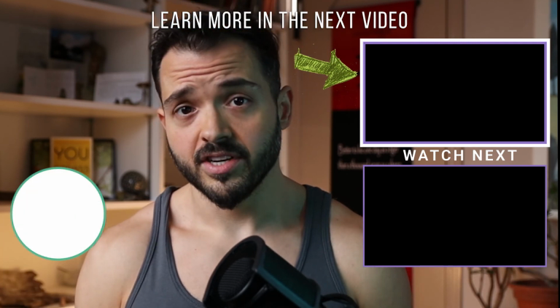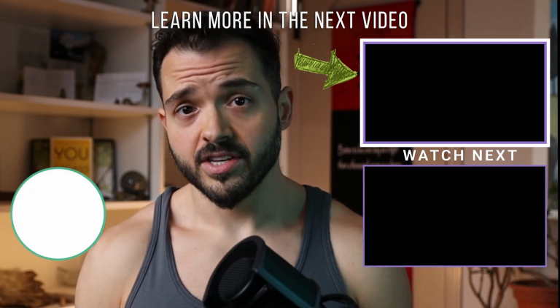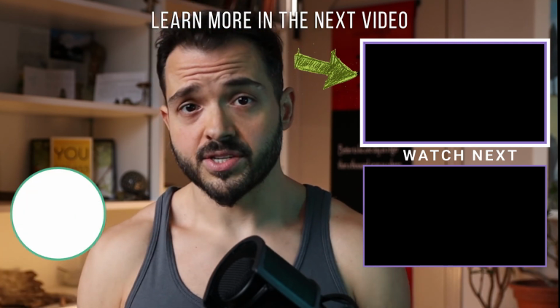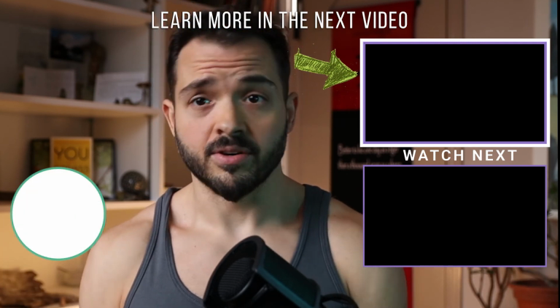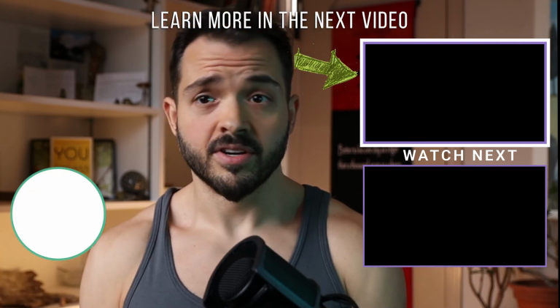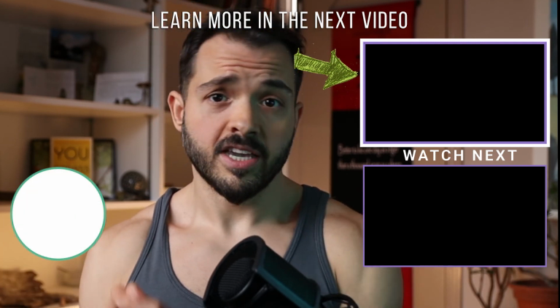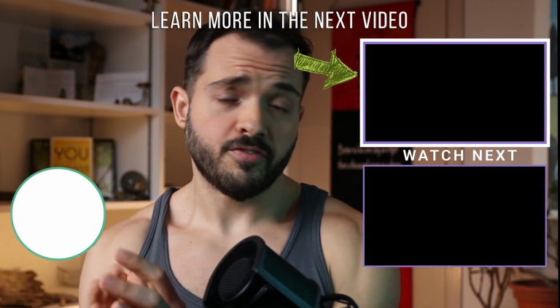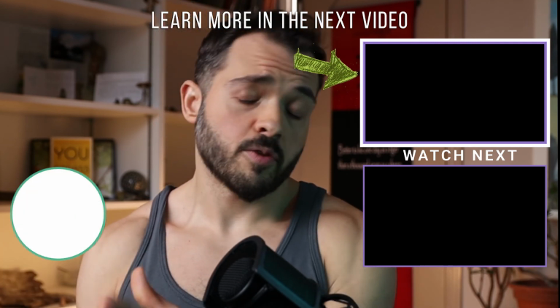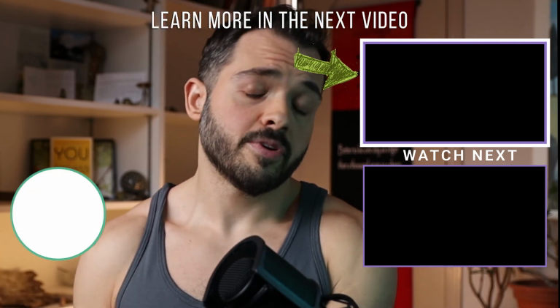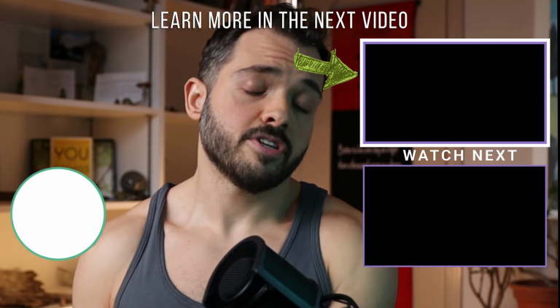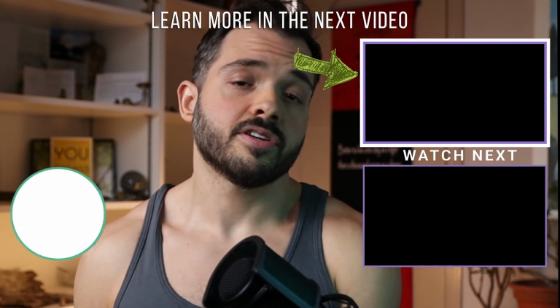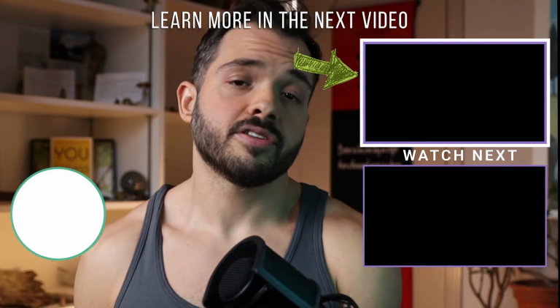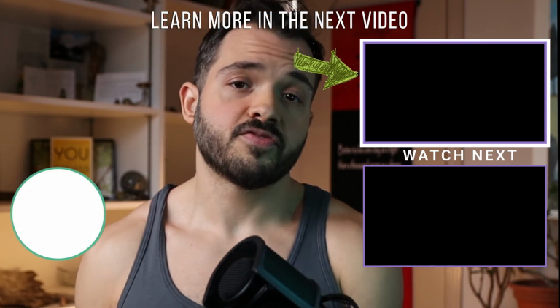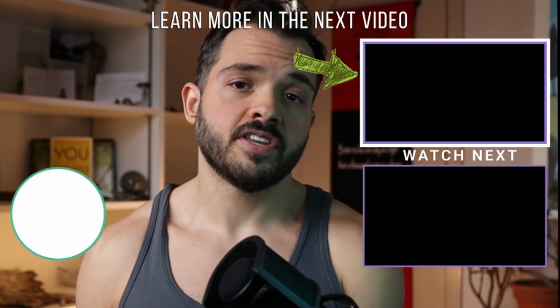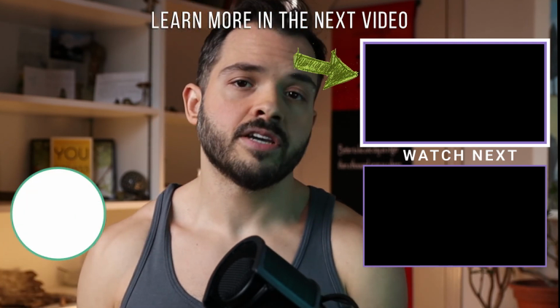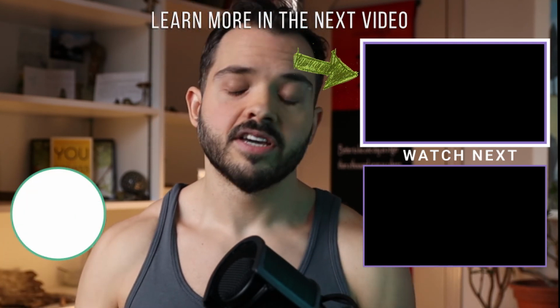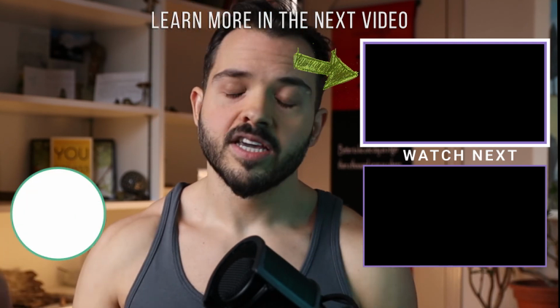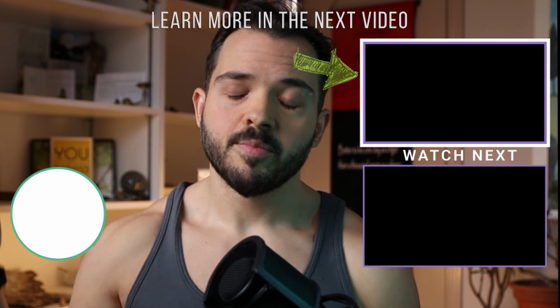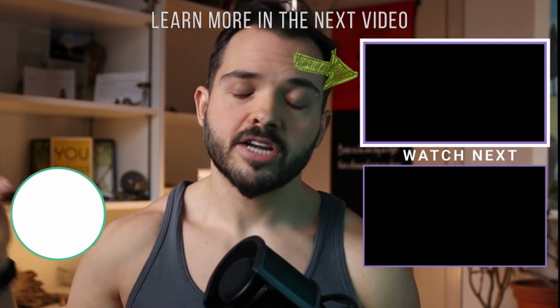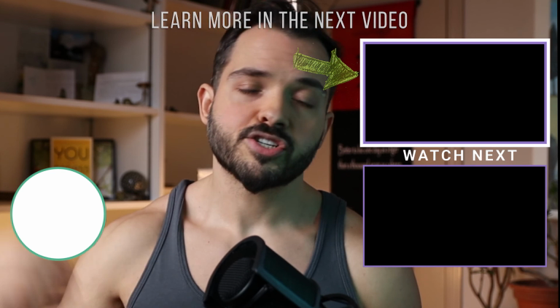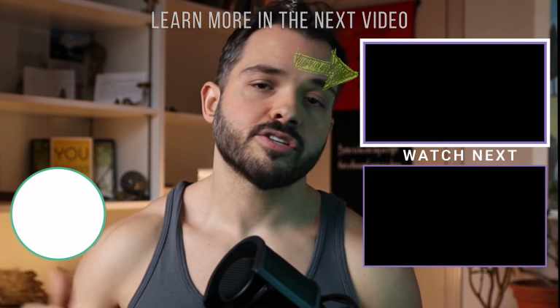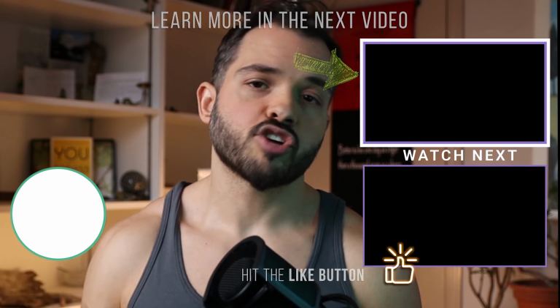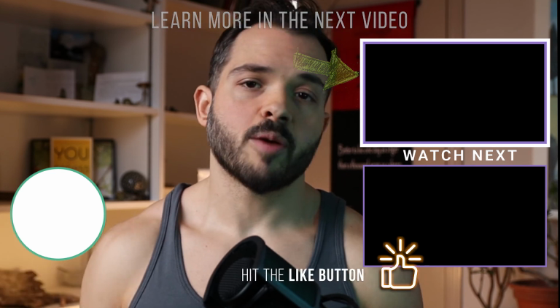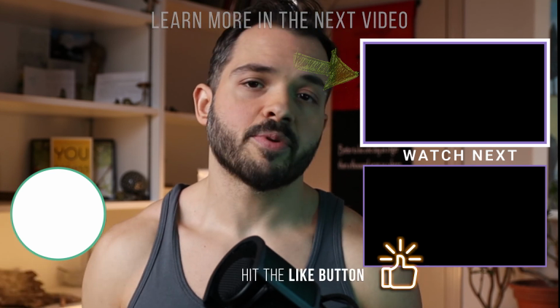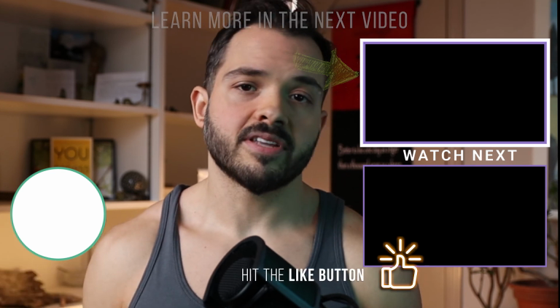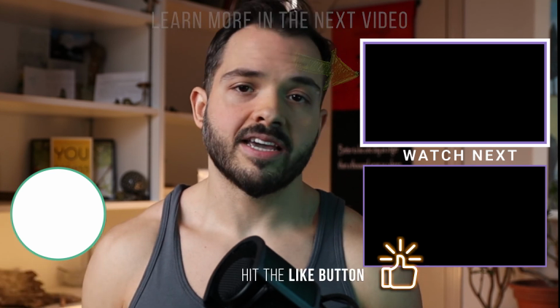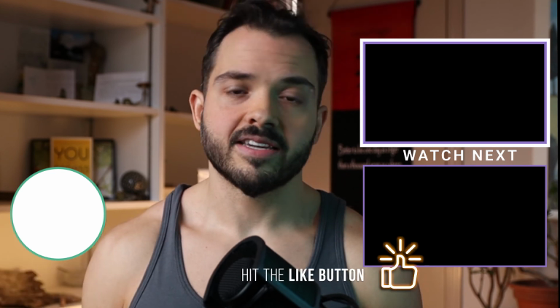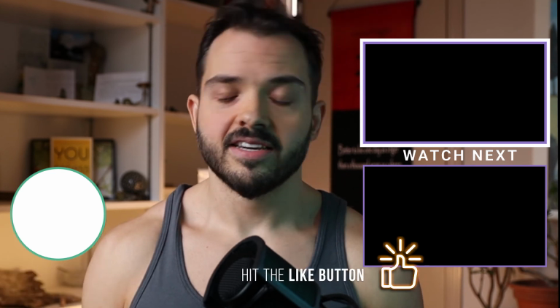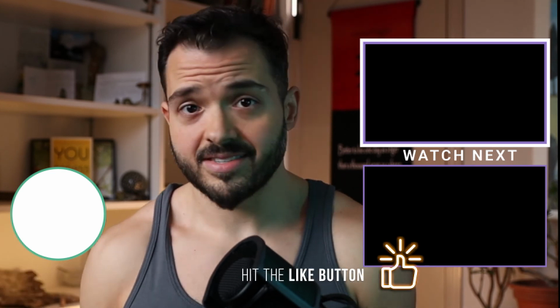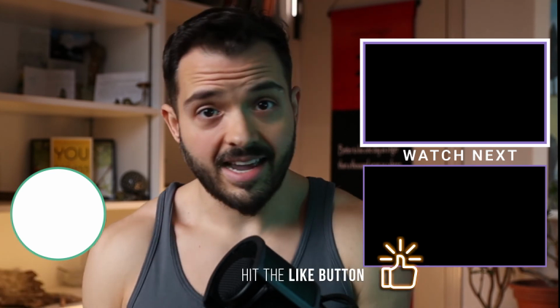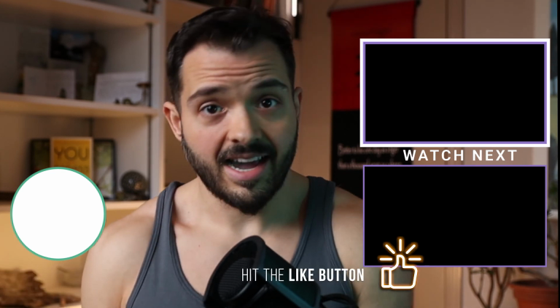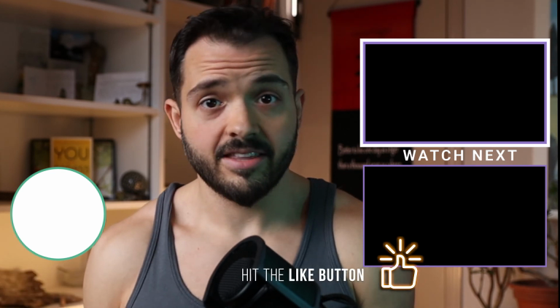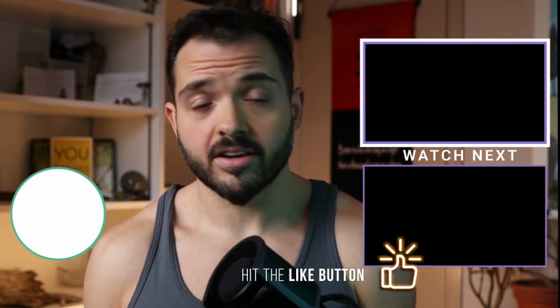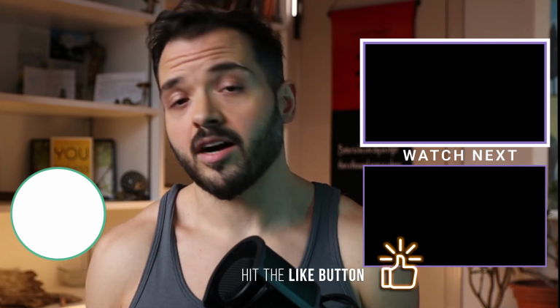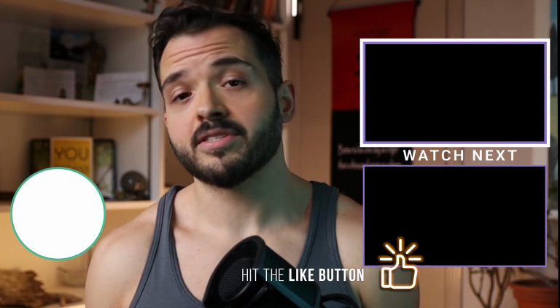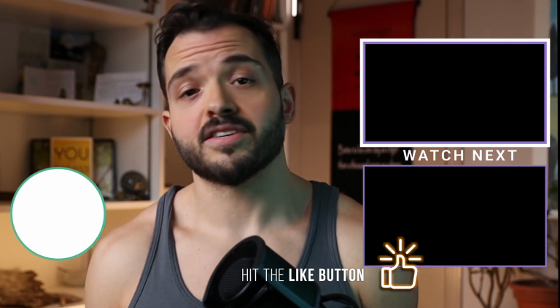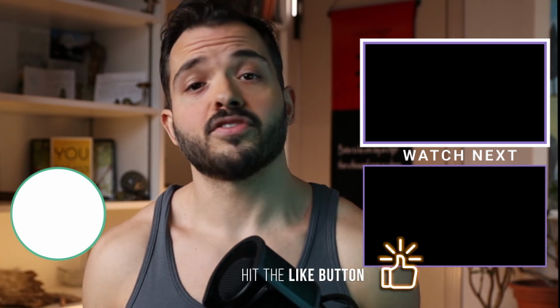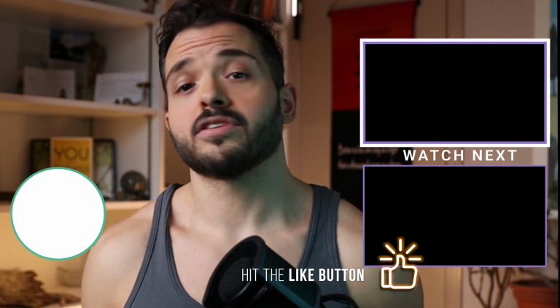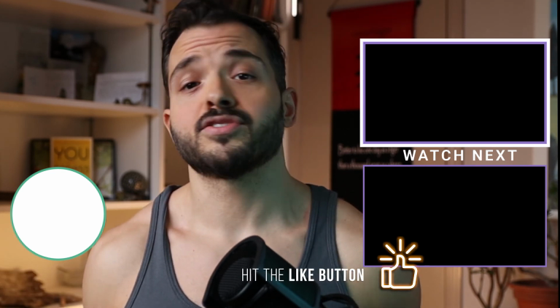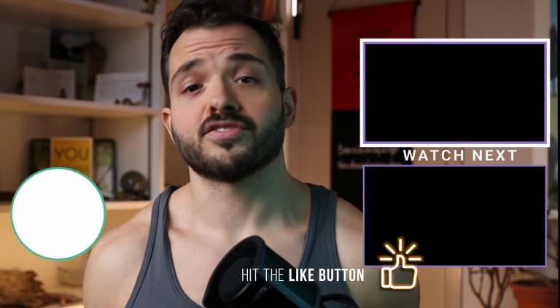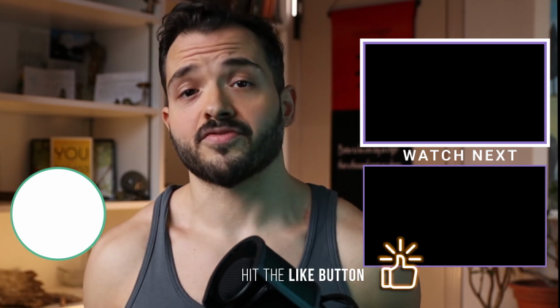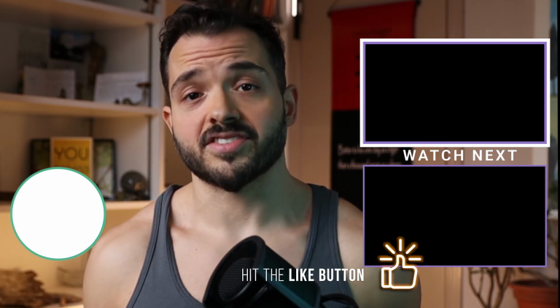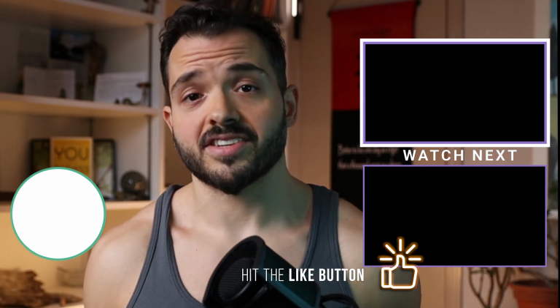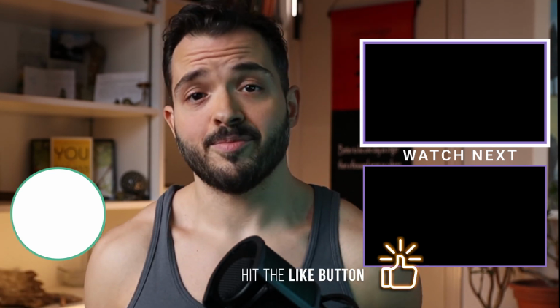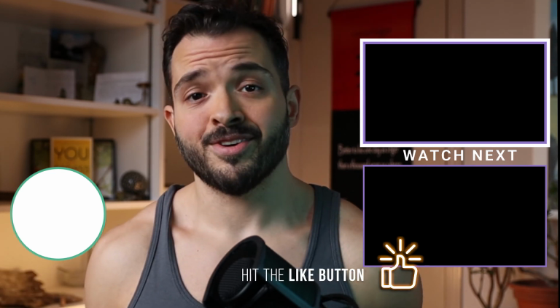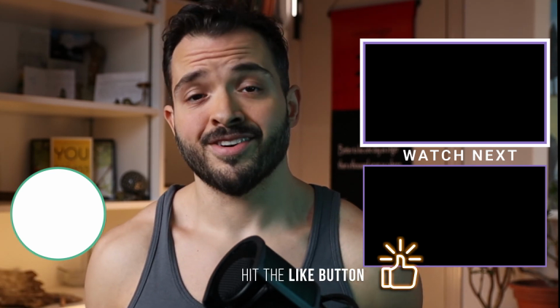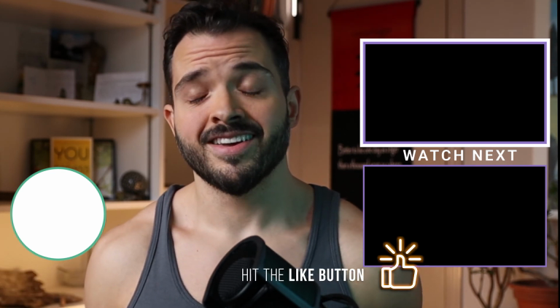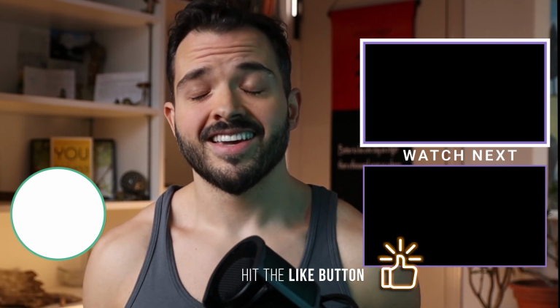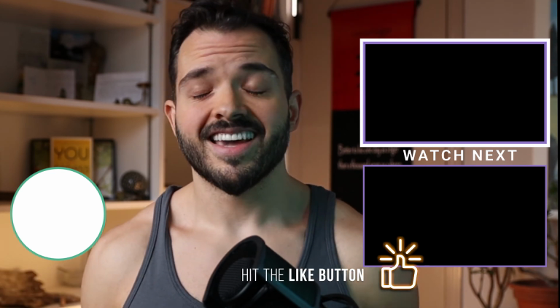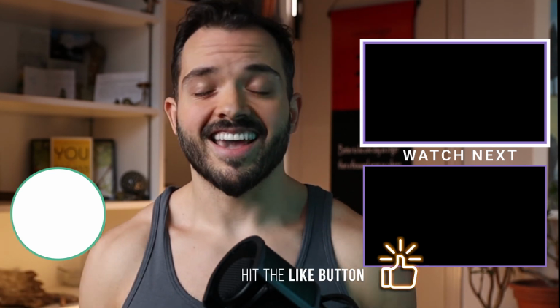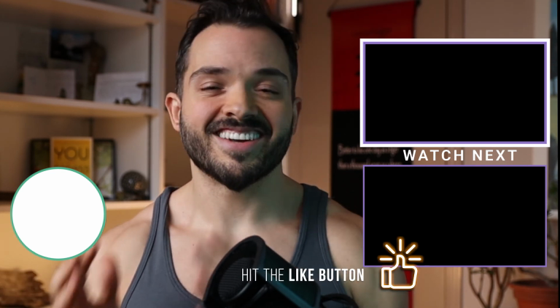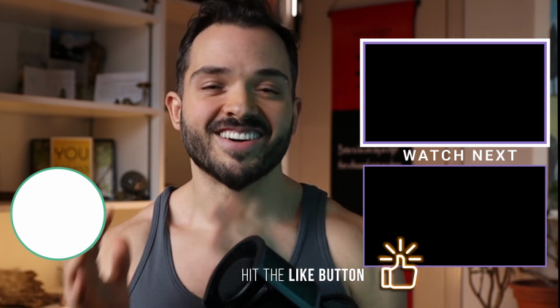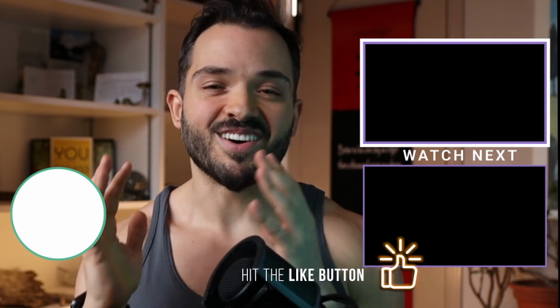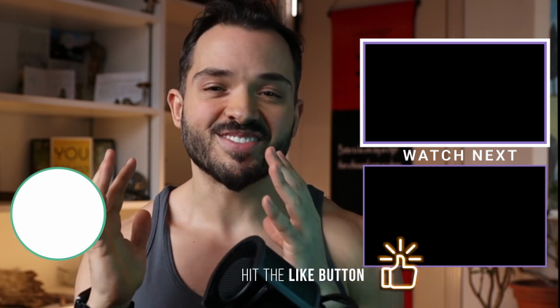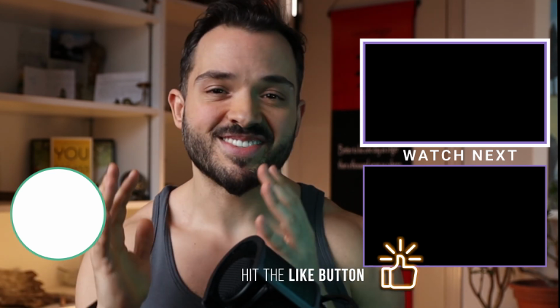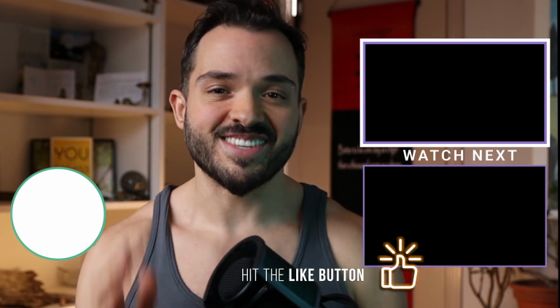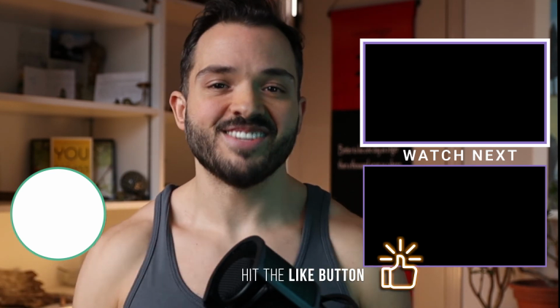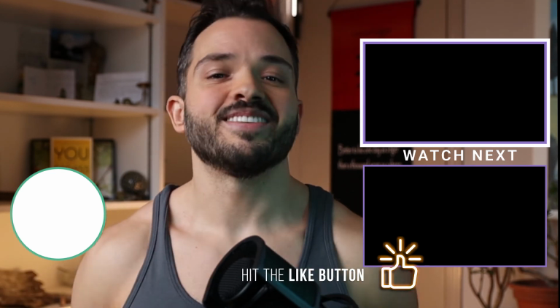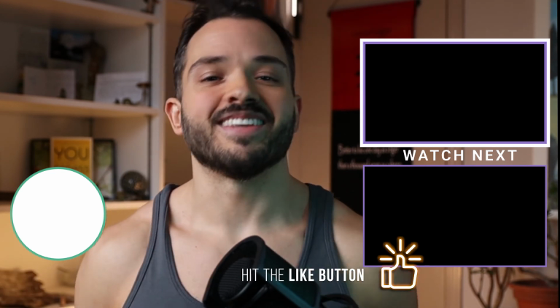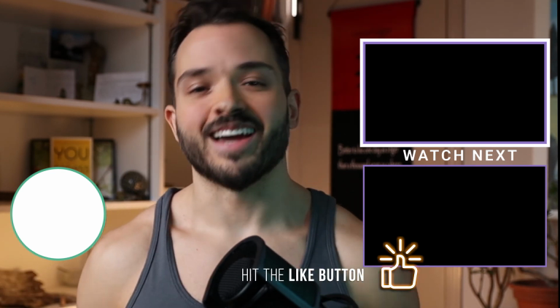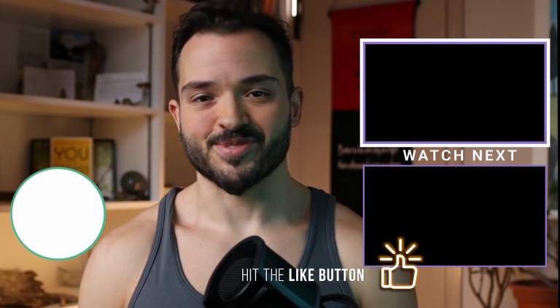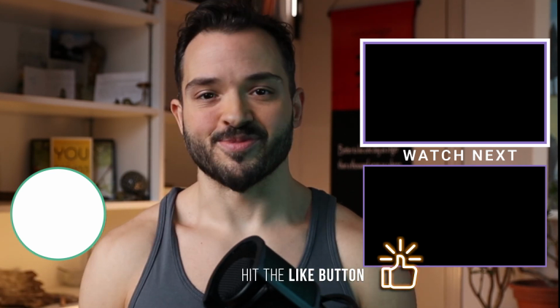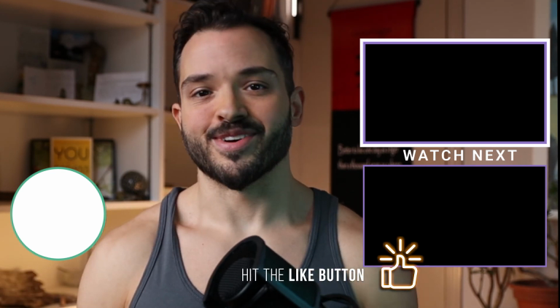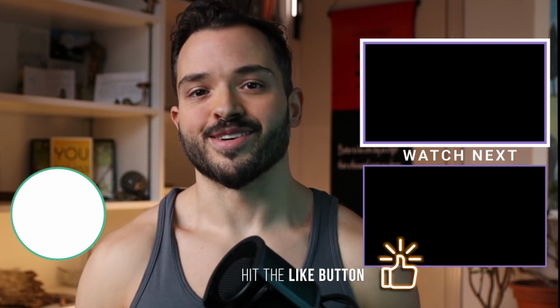If you appreciated this video, make sure to drop it a like, say hi in the comments if this is your first time here, and I'll see you in the next one.